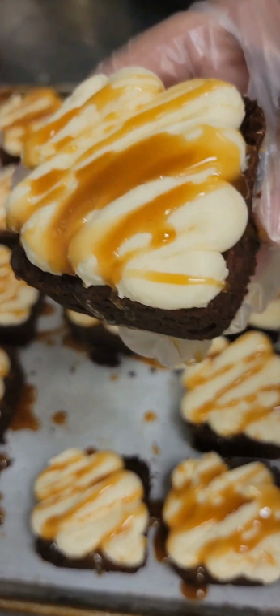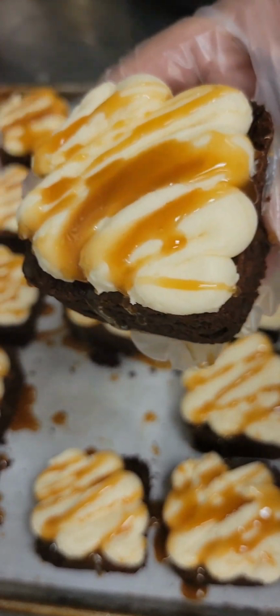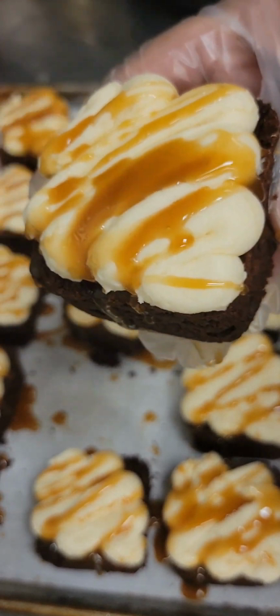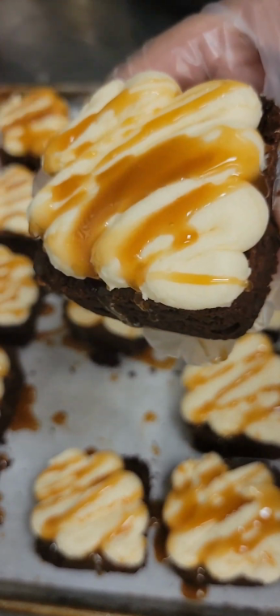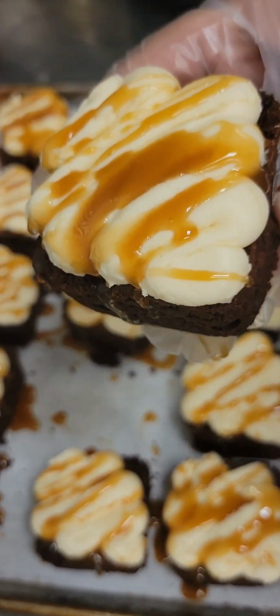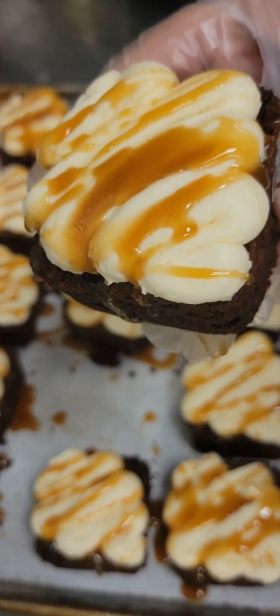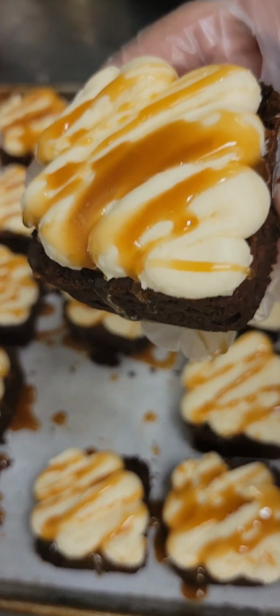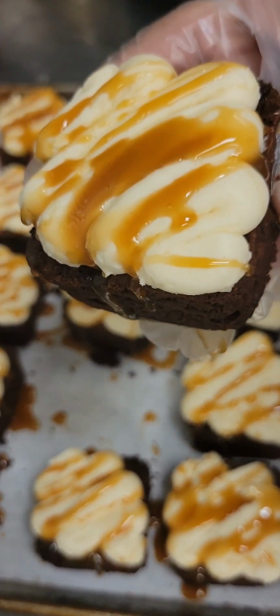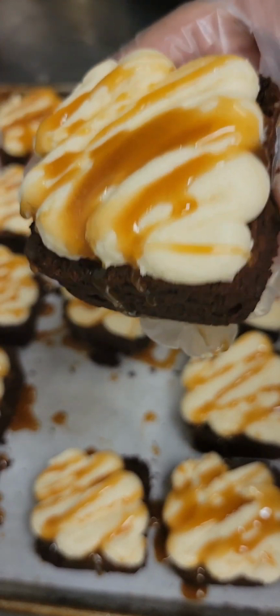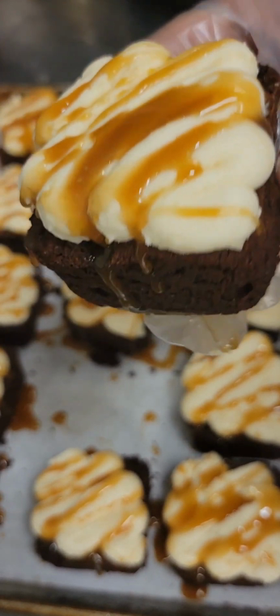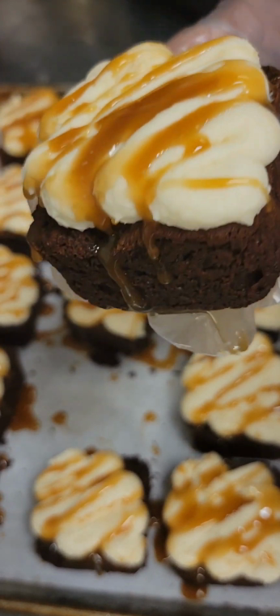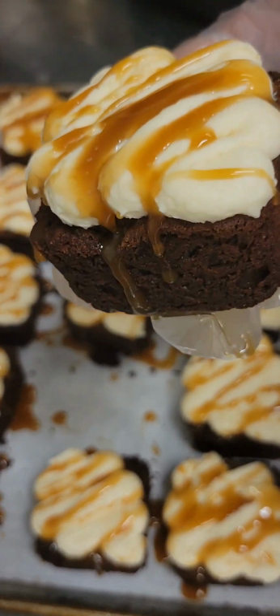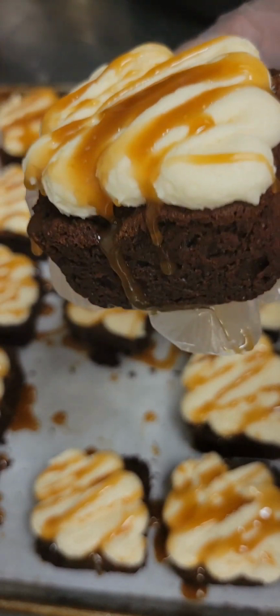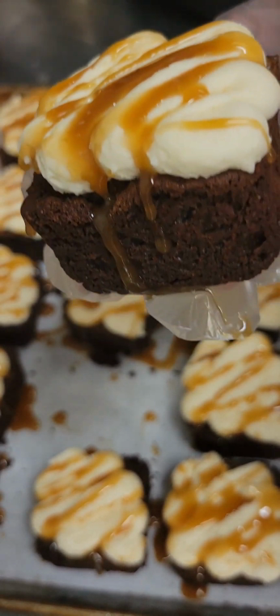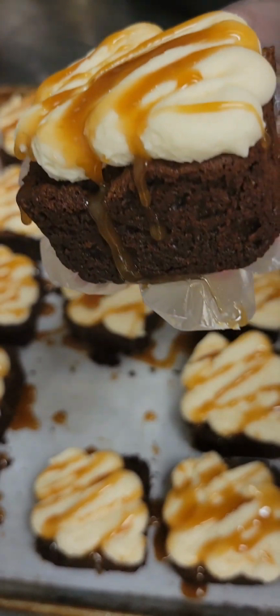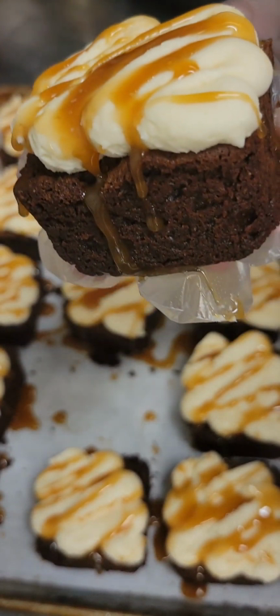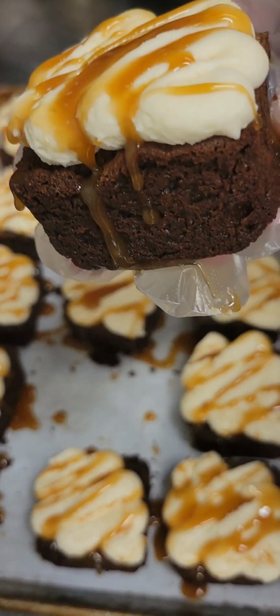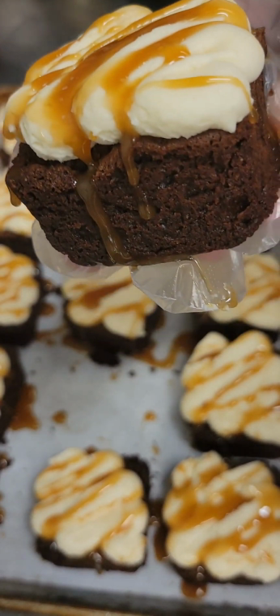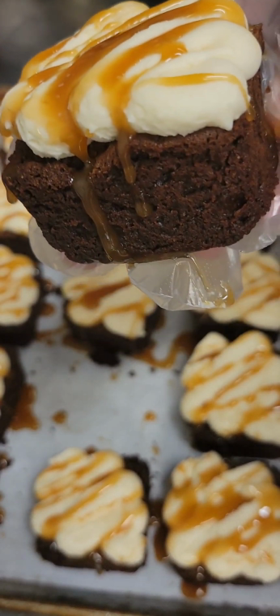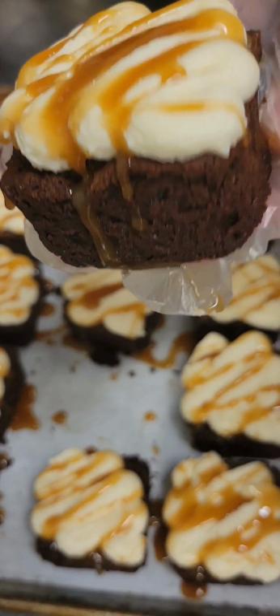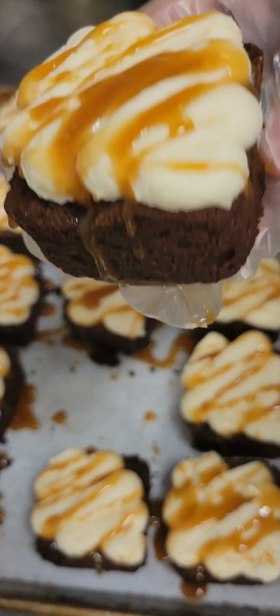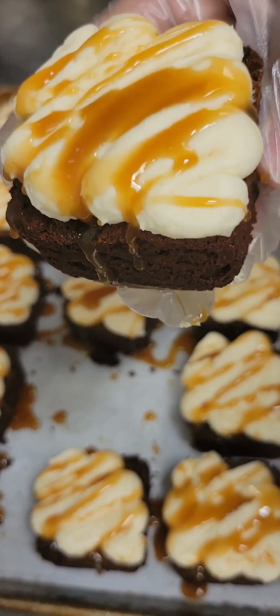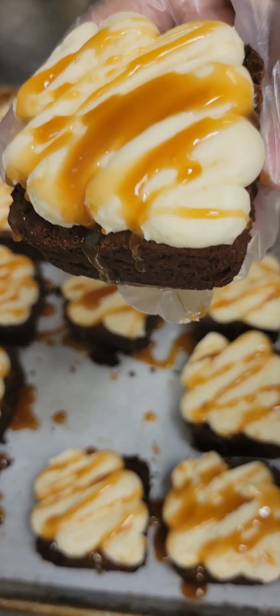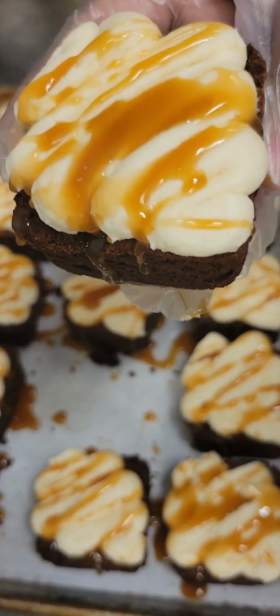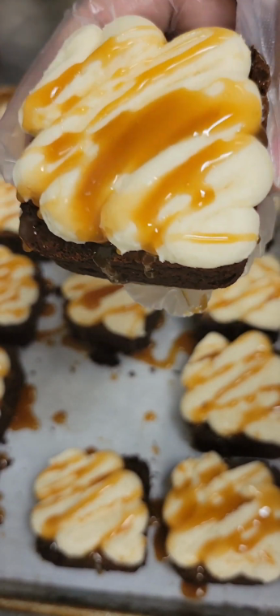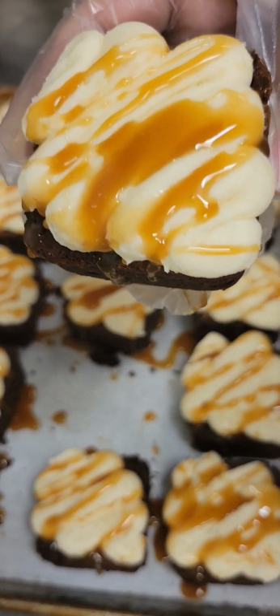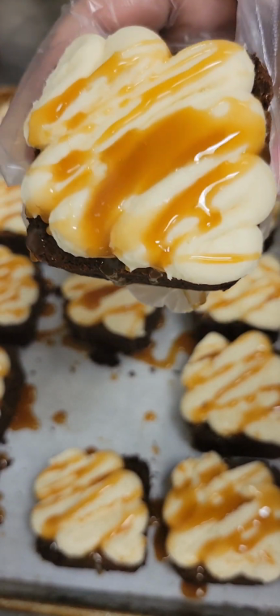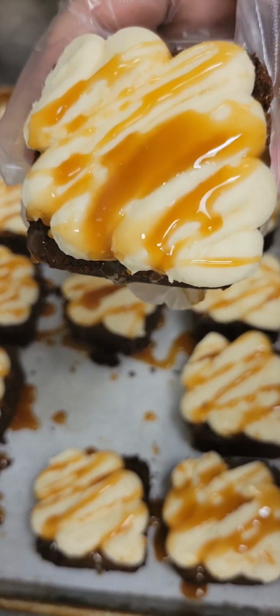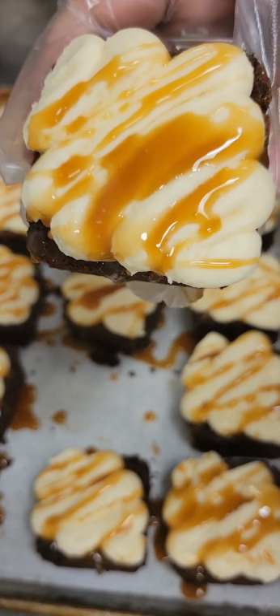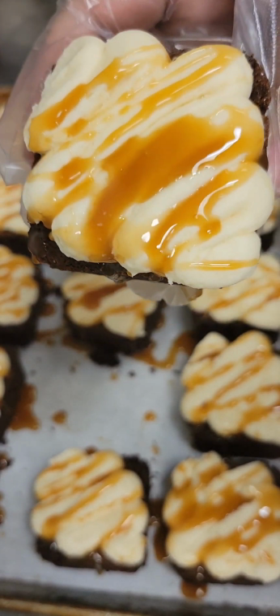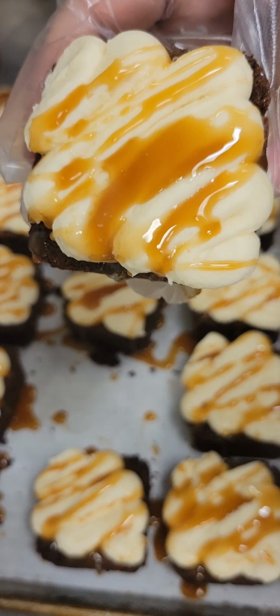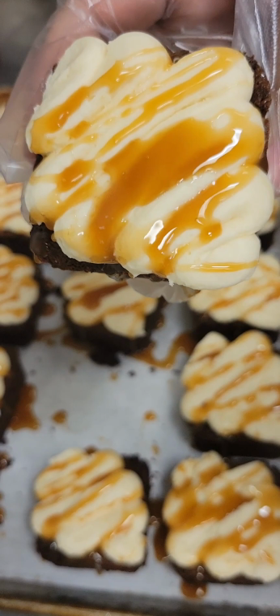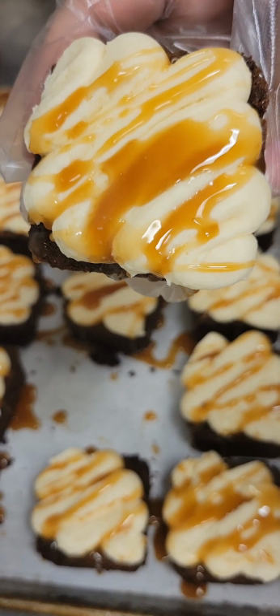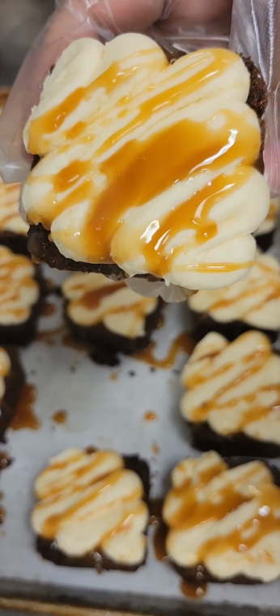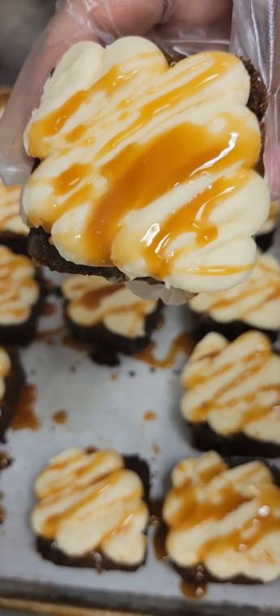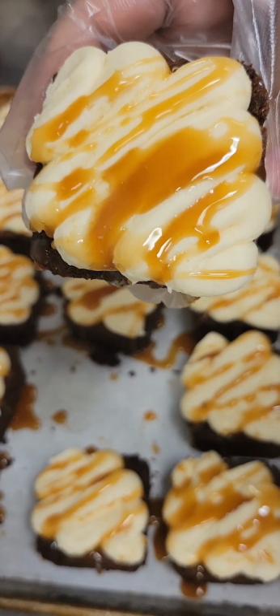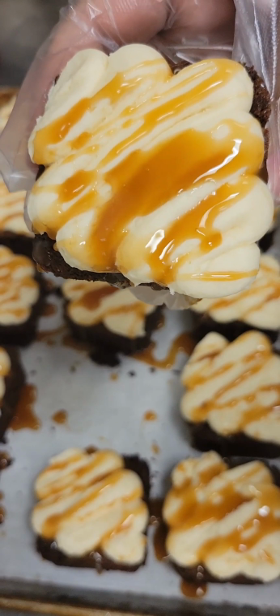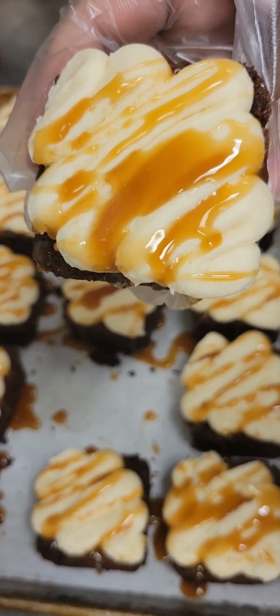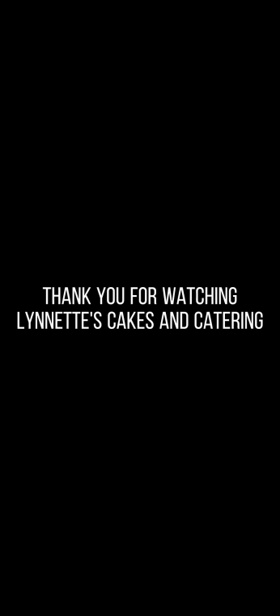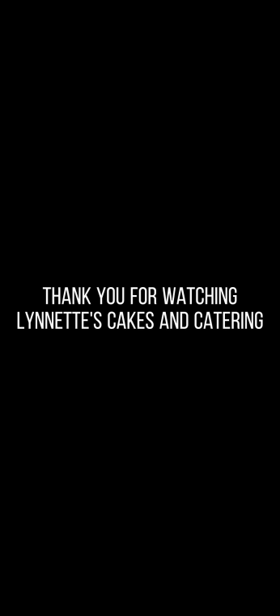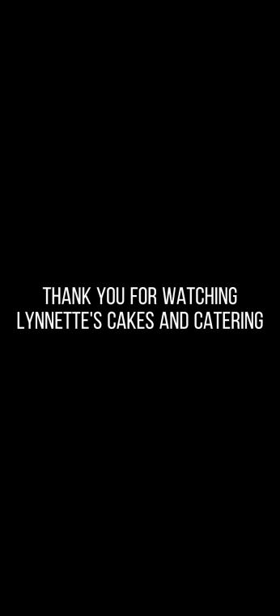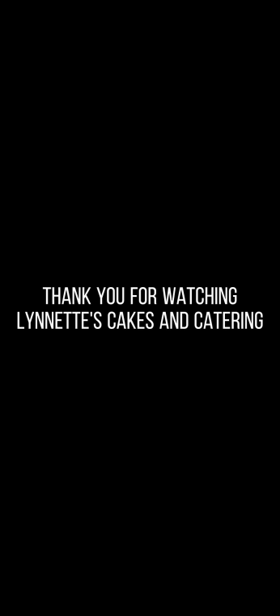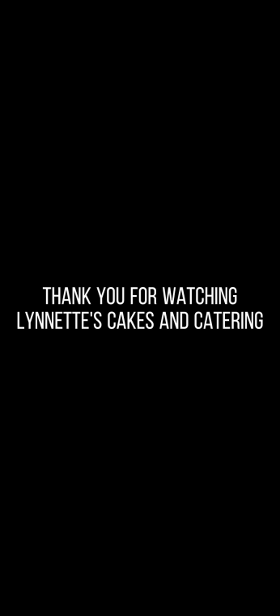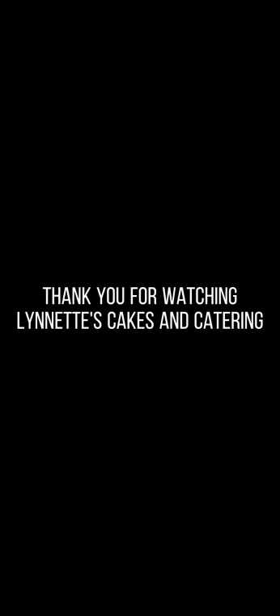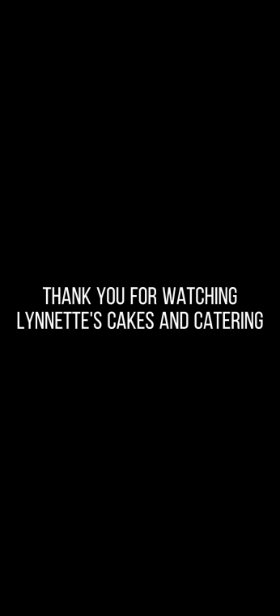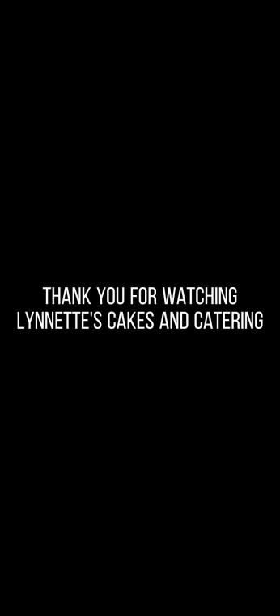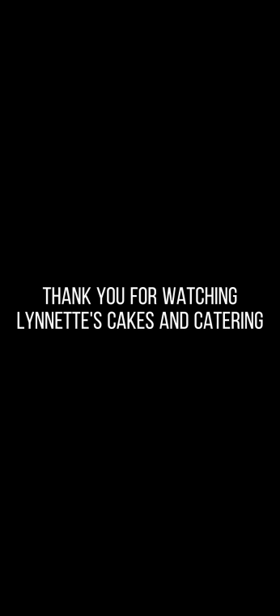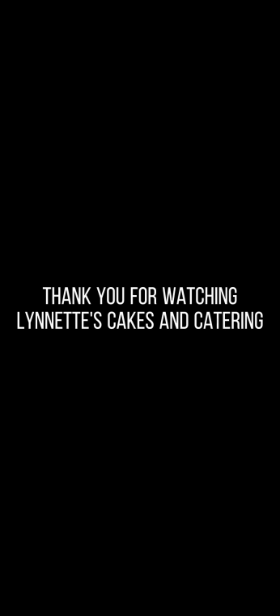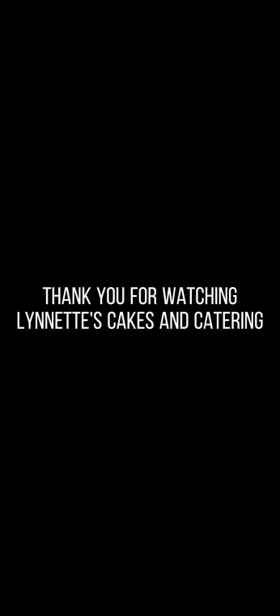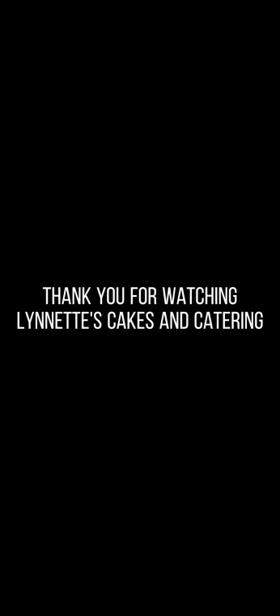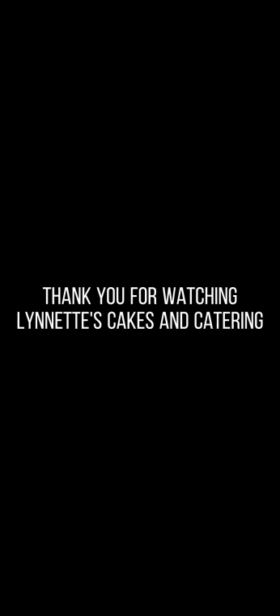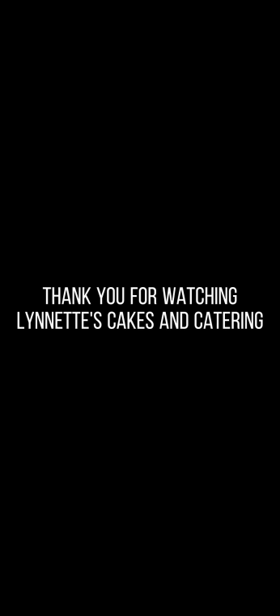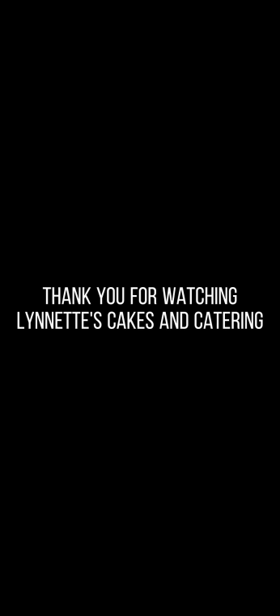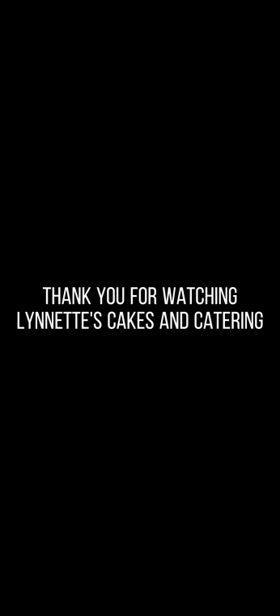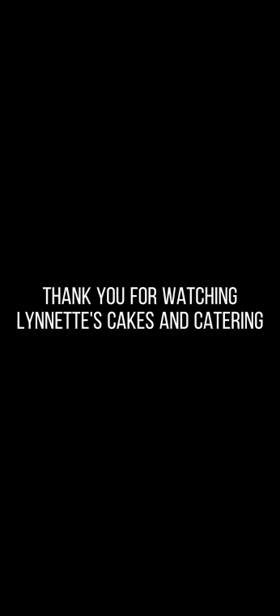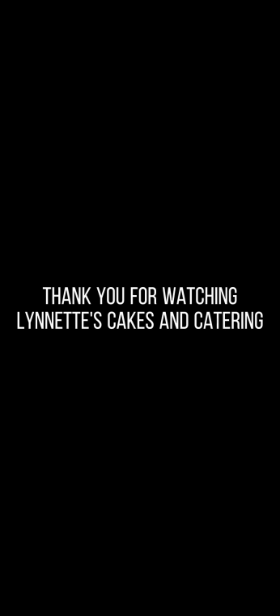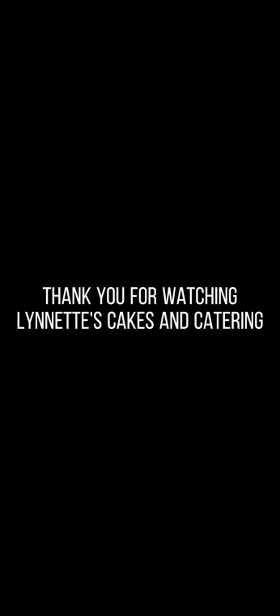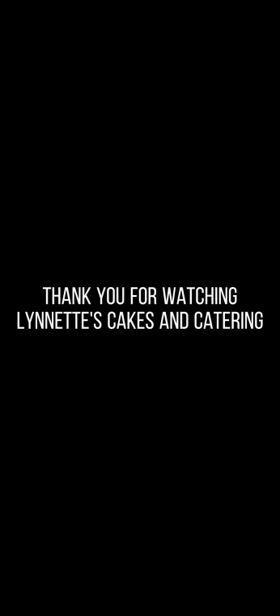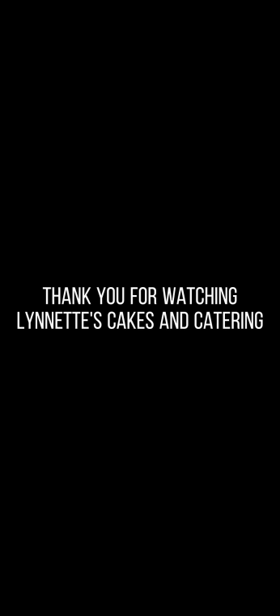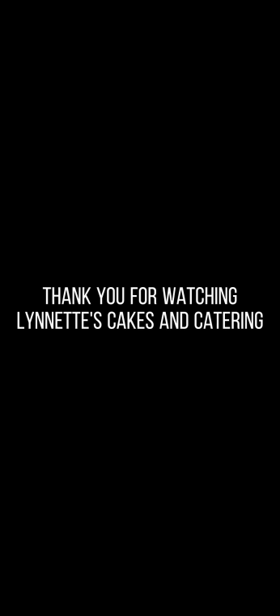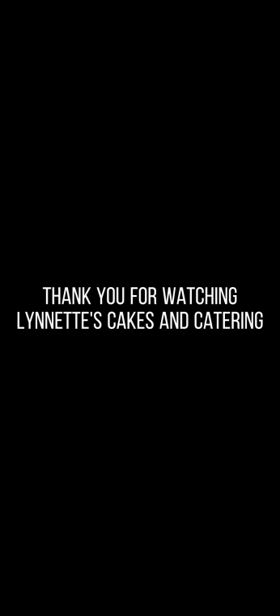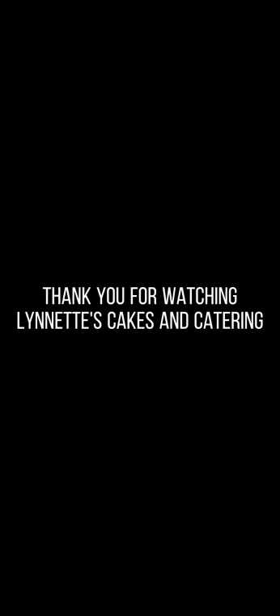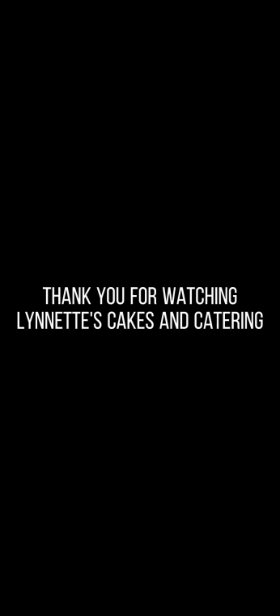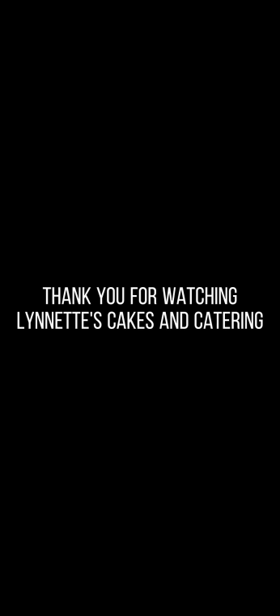Once they're done, our brownies look like this, and it is time to eat. Hopefully you all give this recipe a try. I'll talk to you later. Bye, guys!